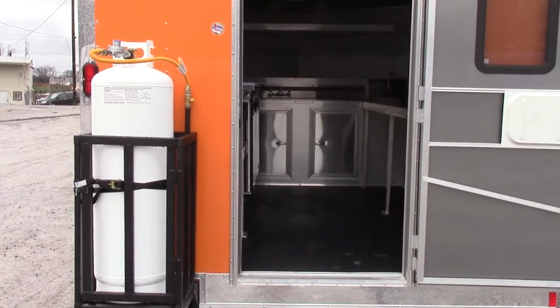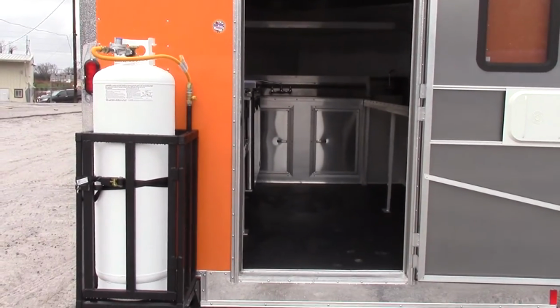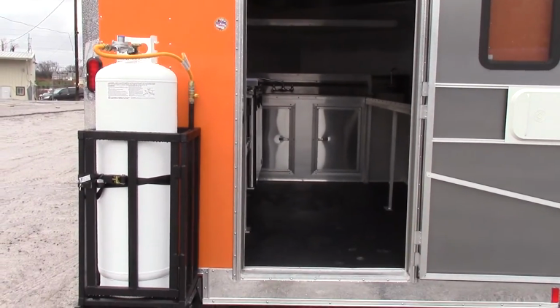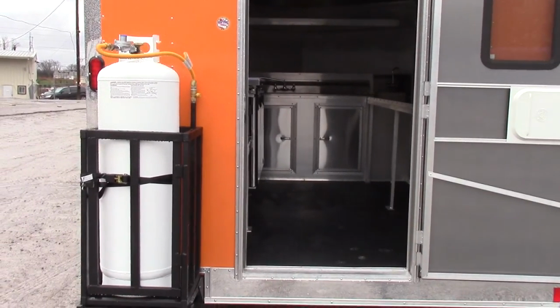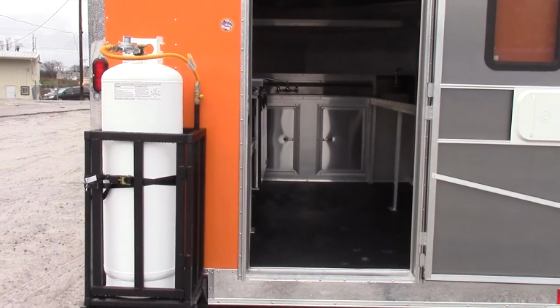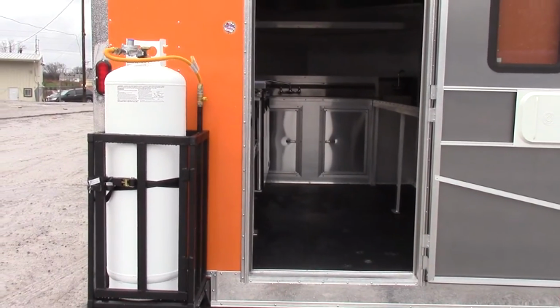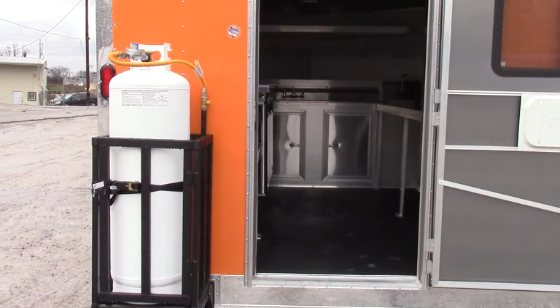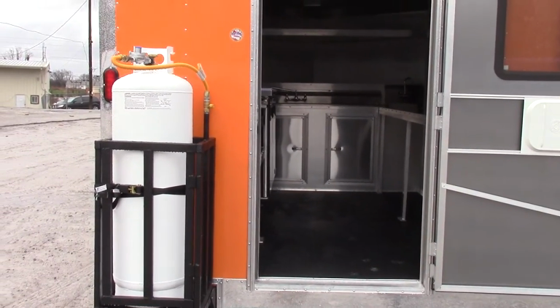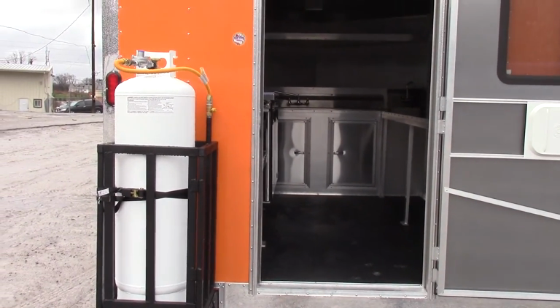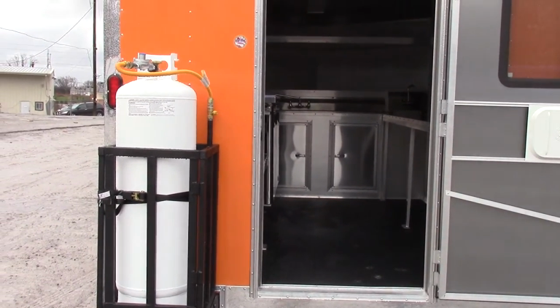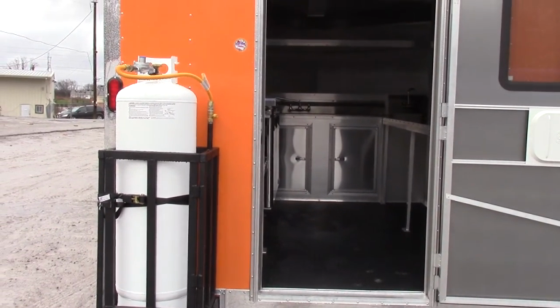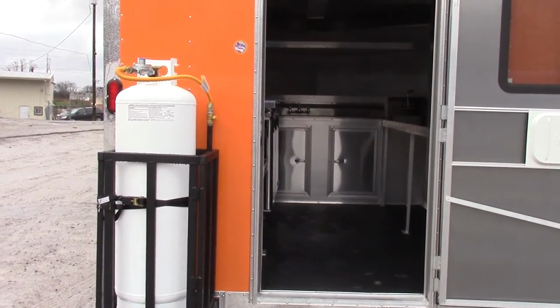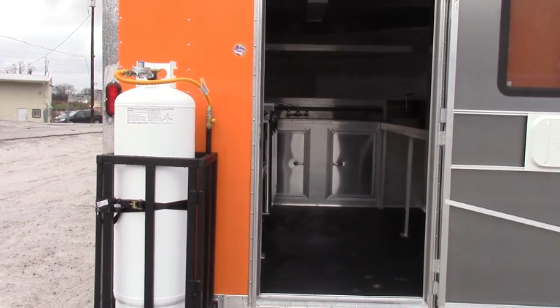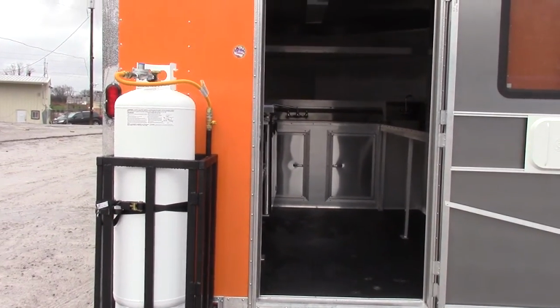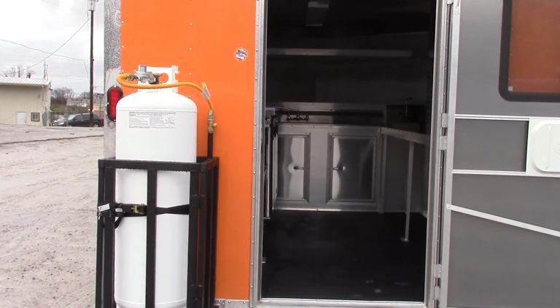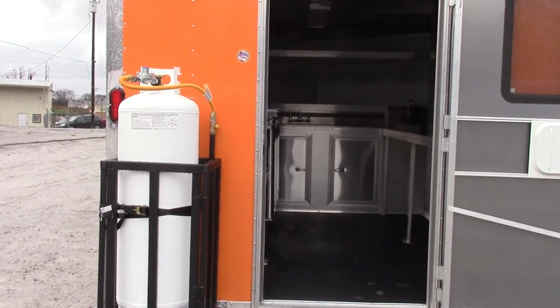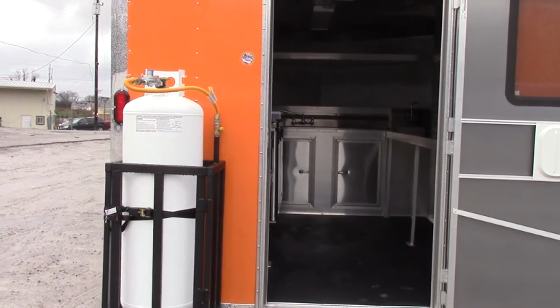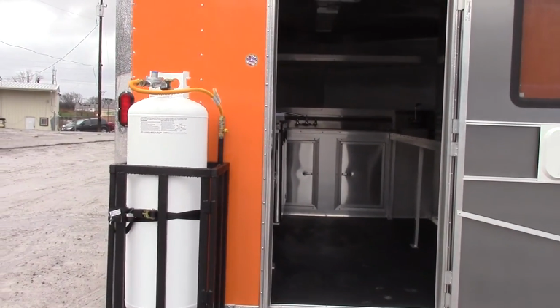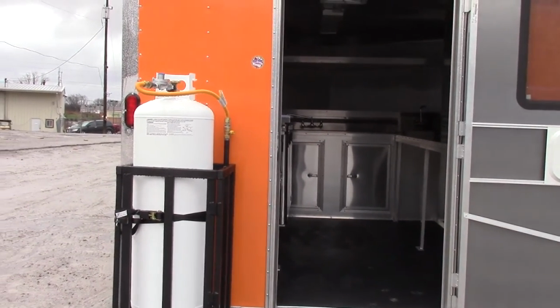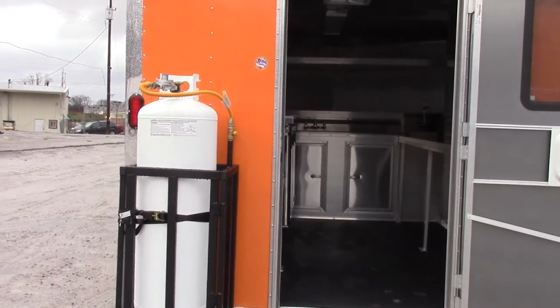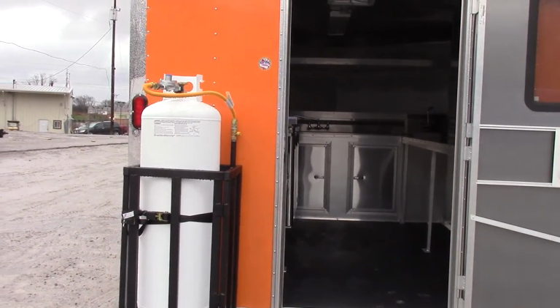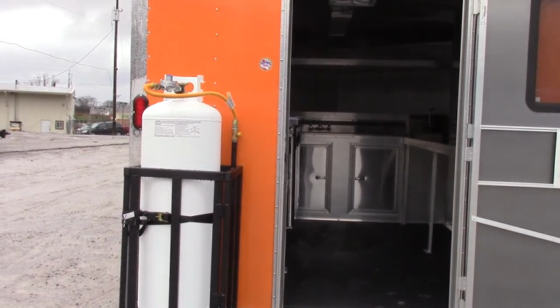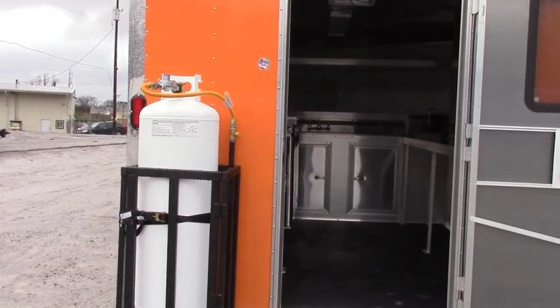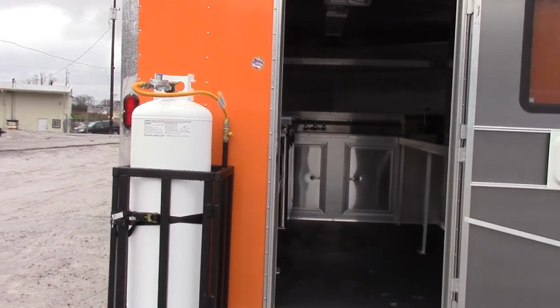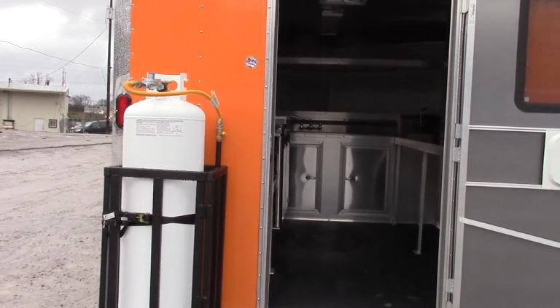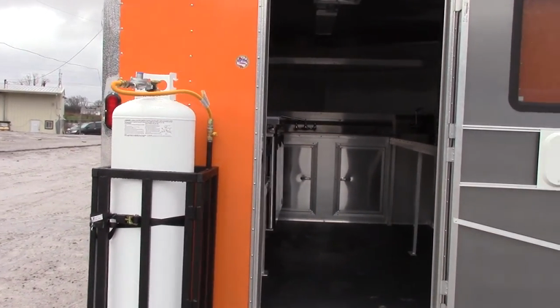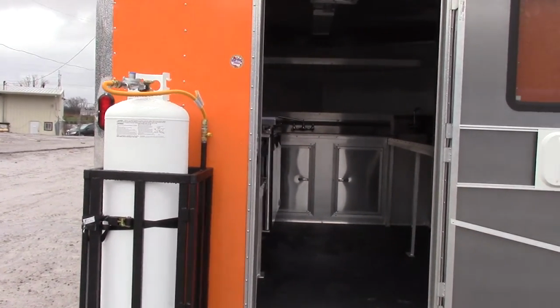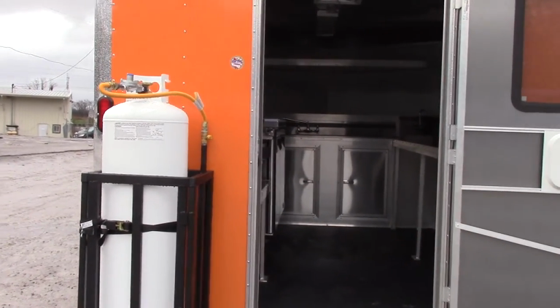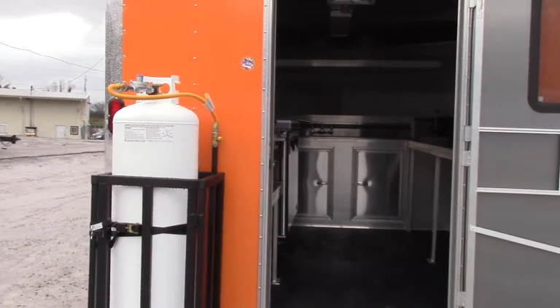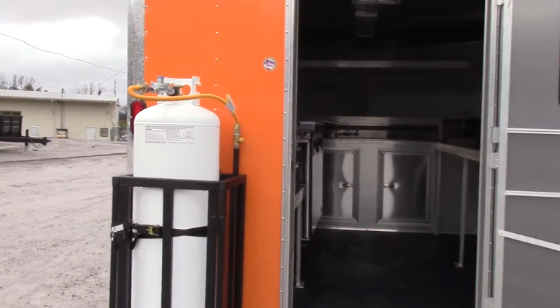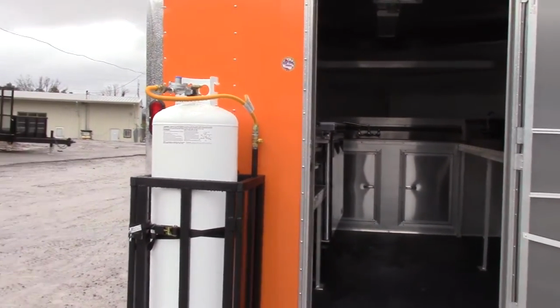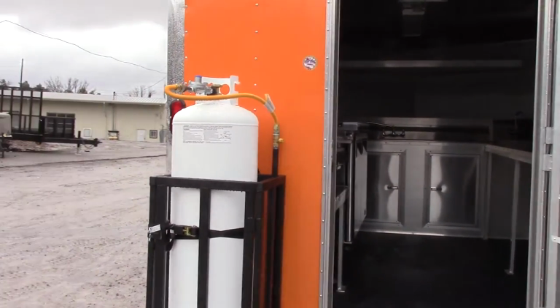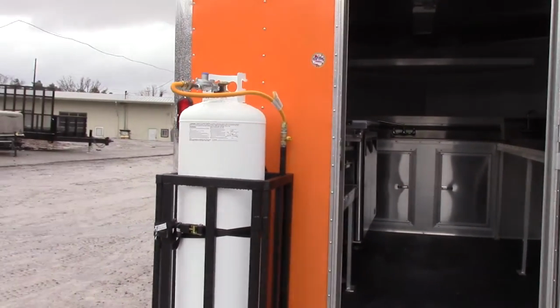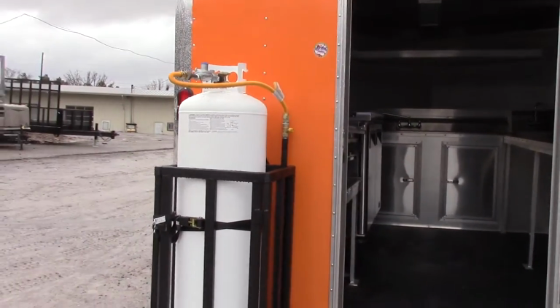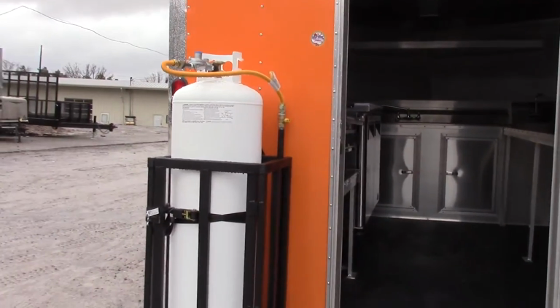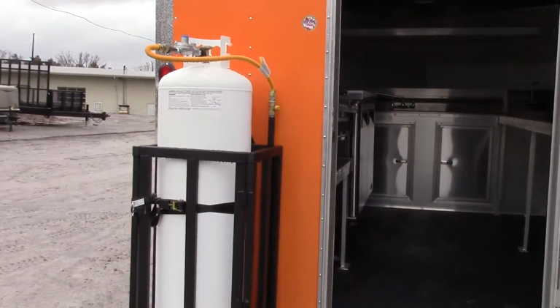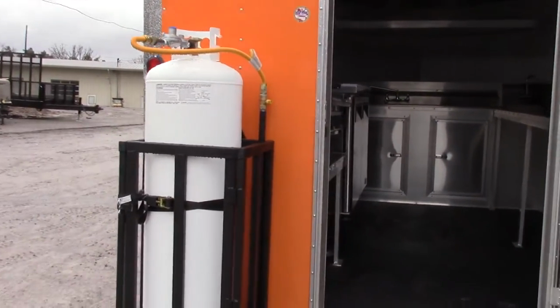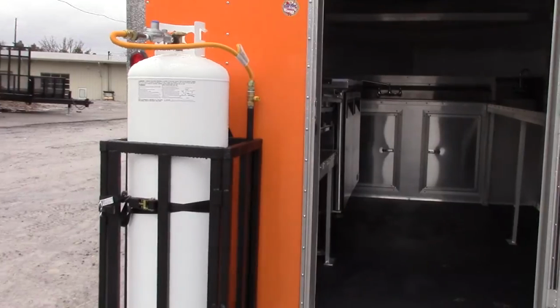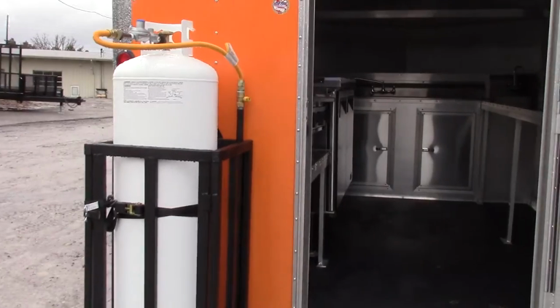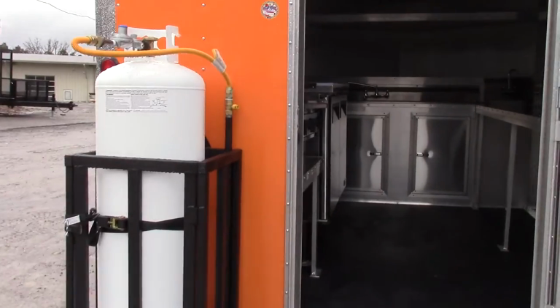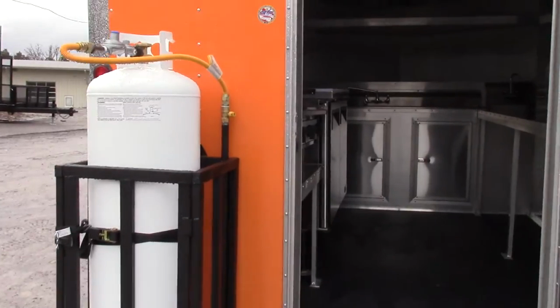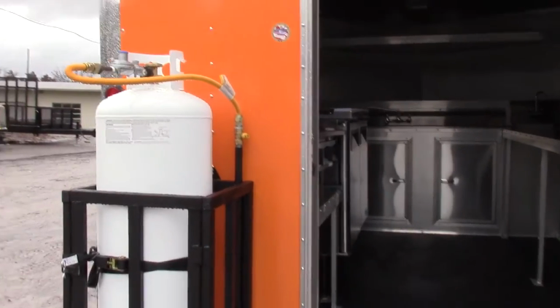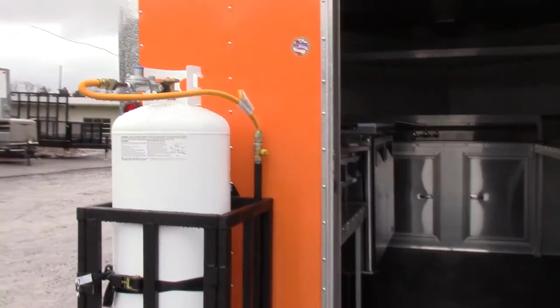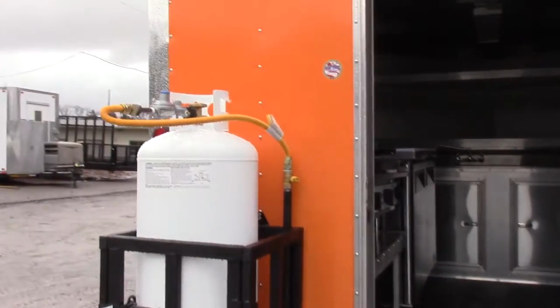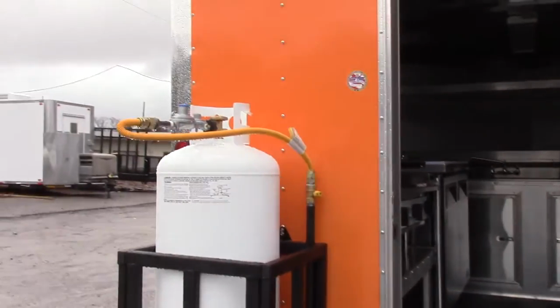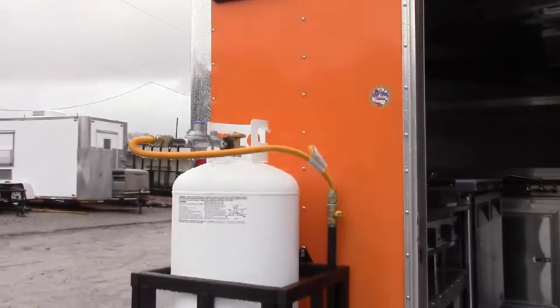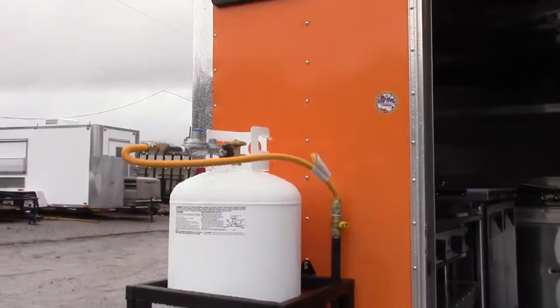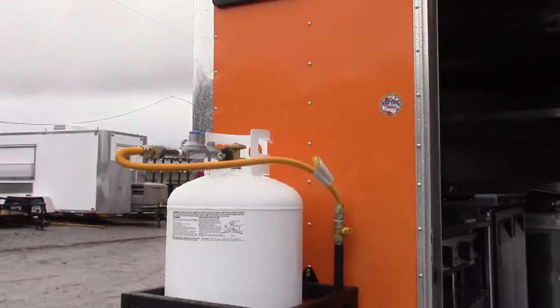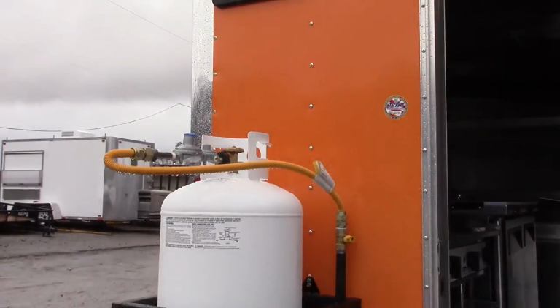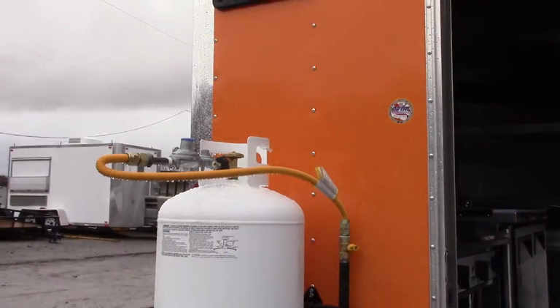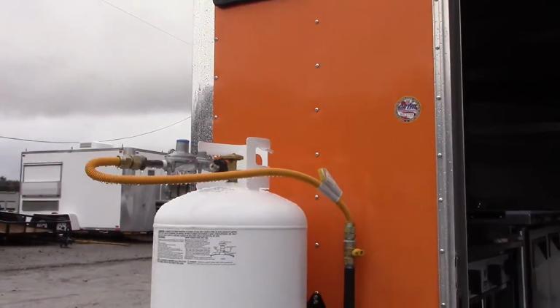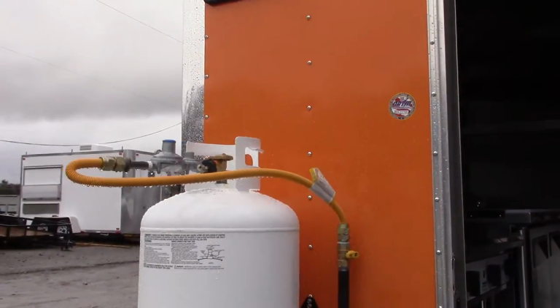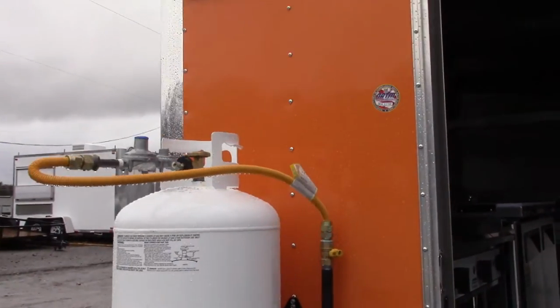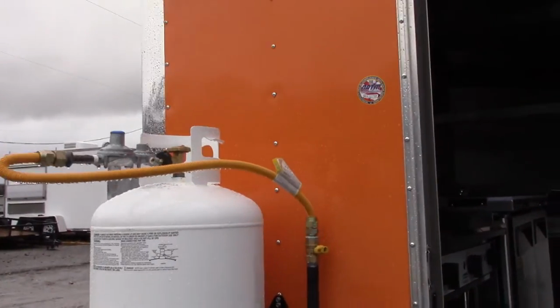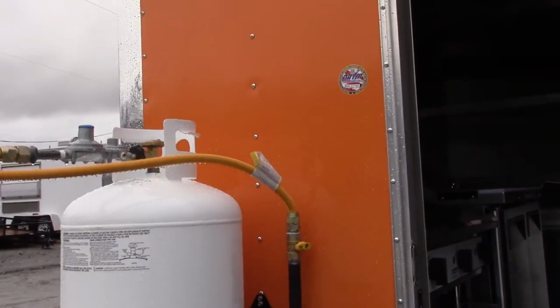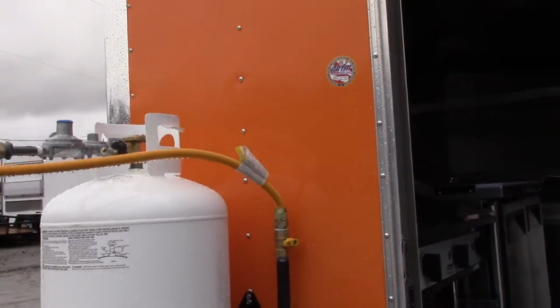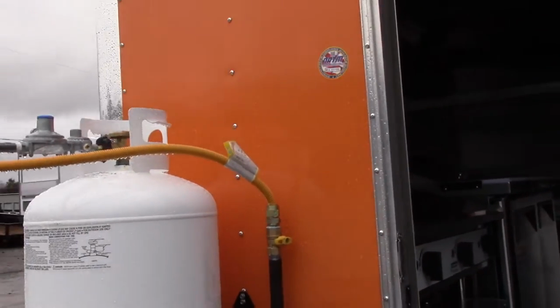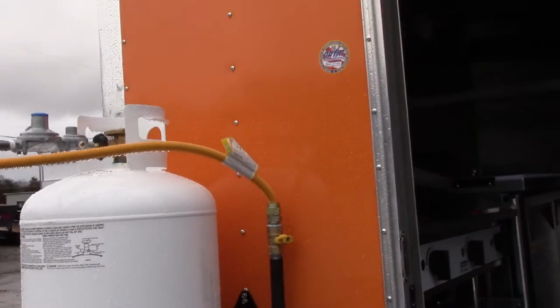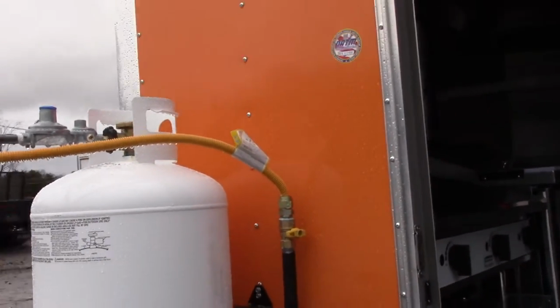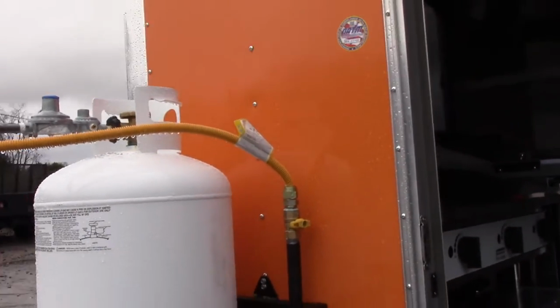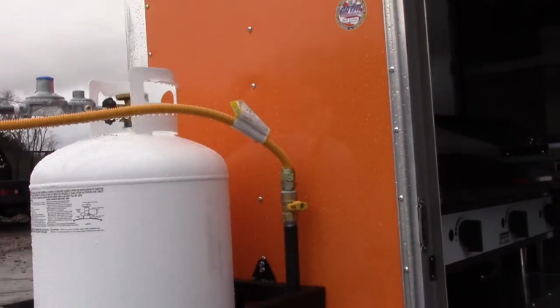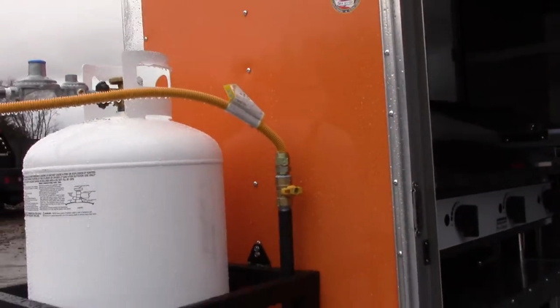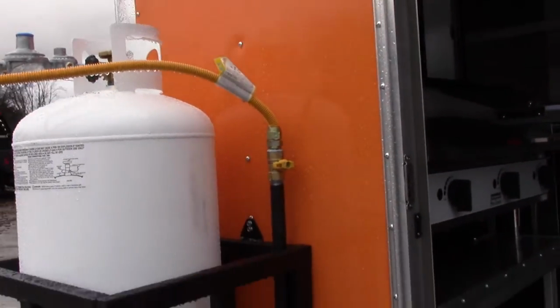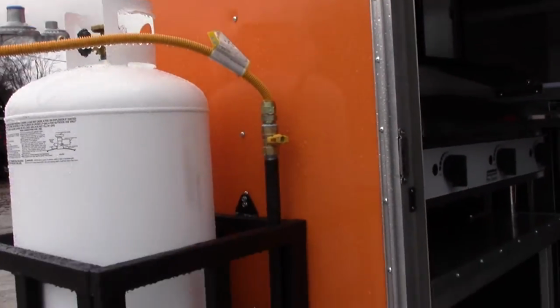This trailer comes with a gas package. It has a 100 pound propane tank that is empty. We have a two-stage regulator and a shut-off valve.